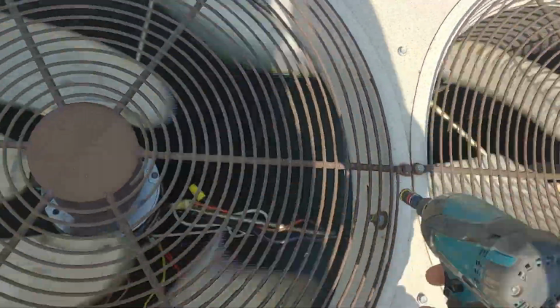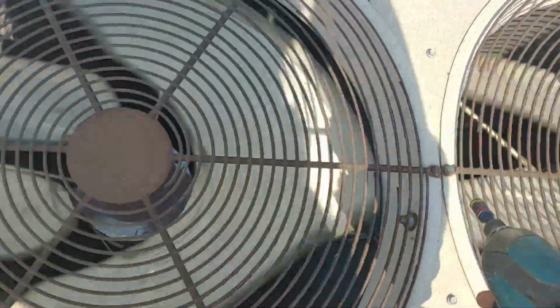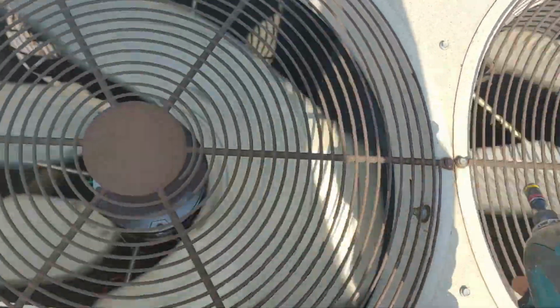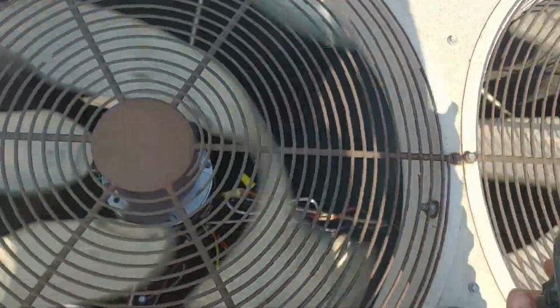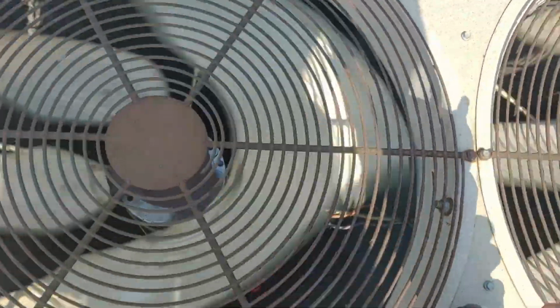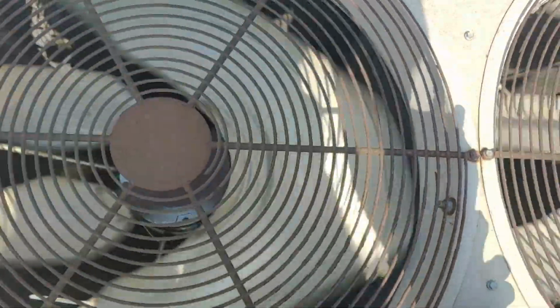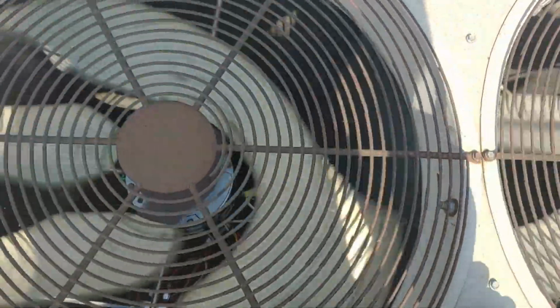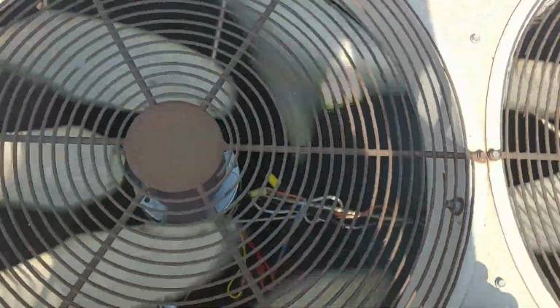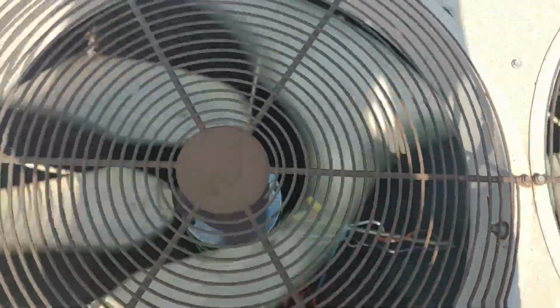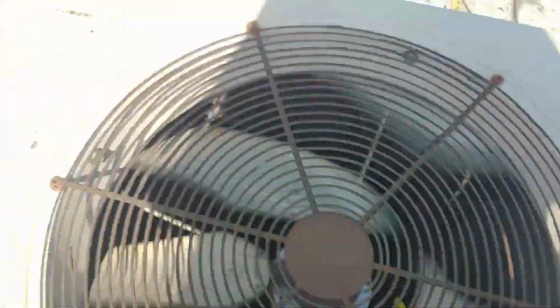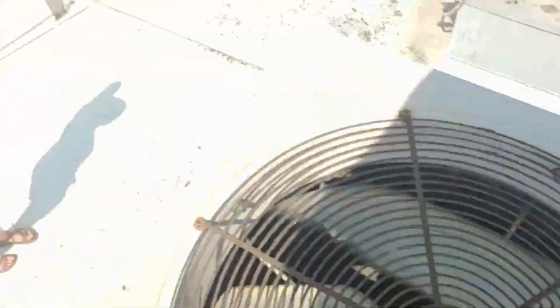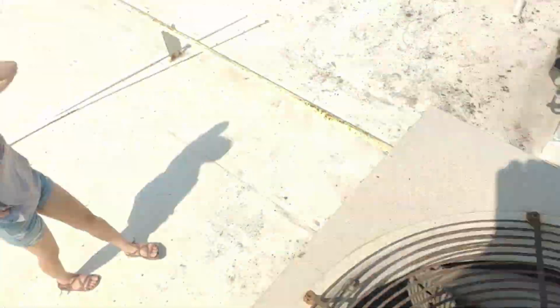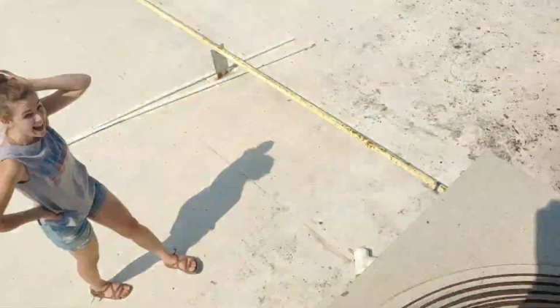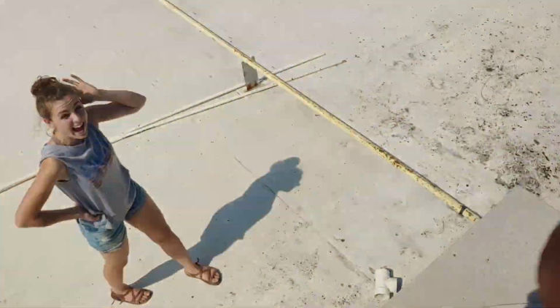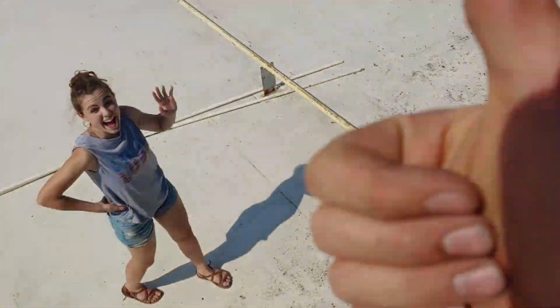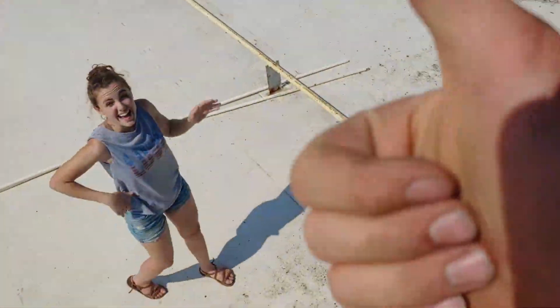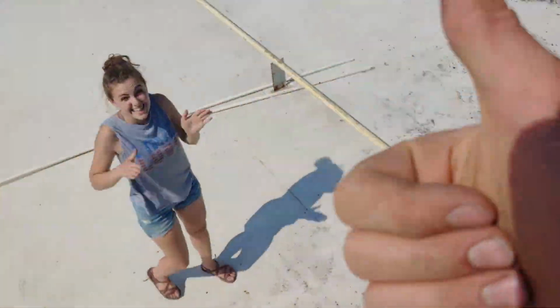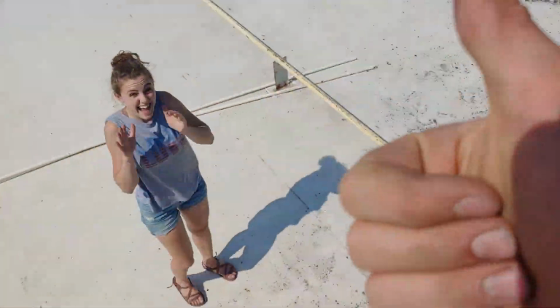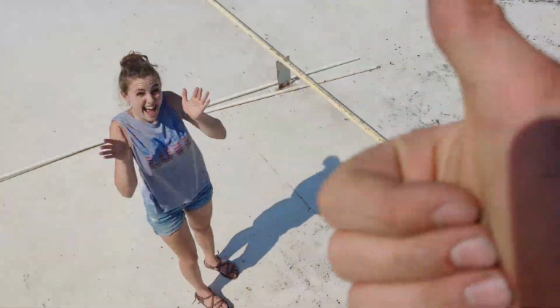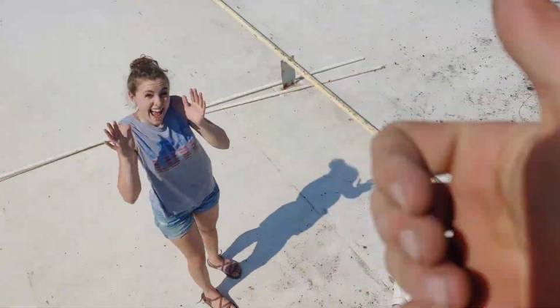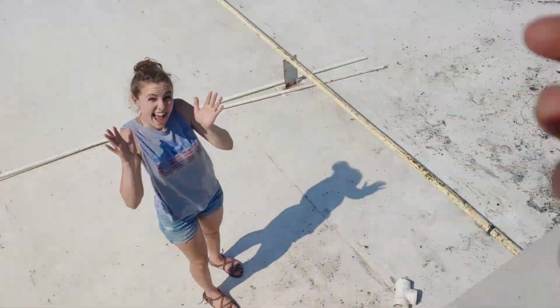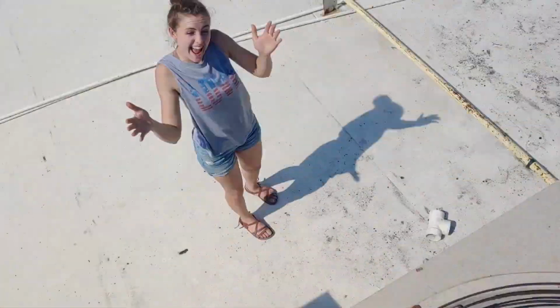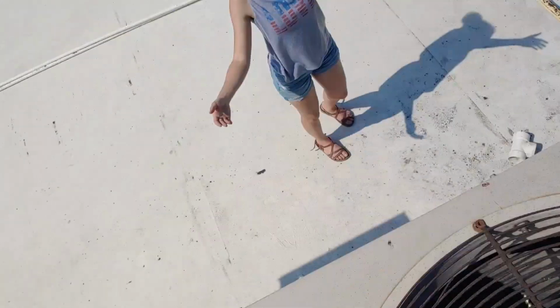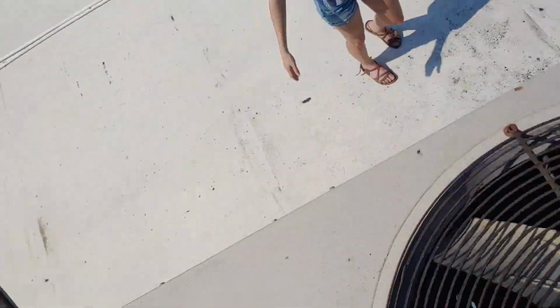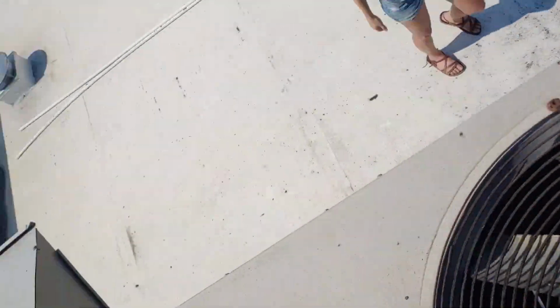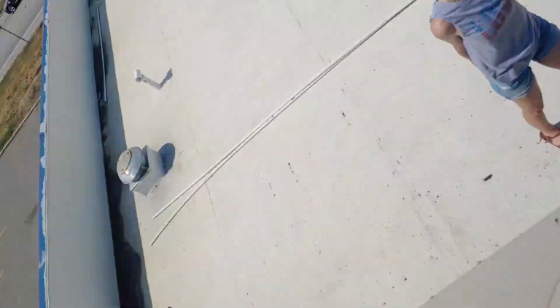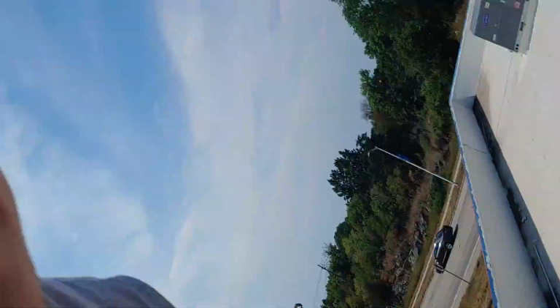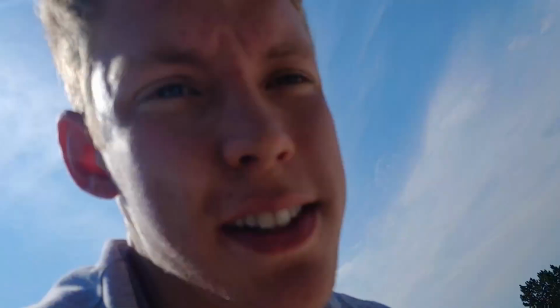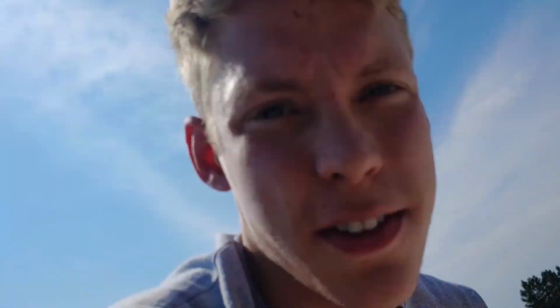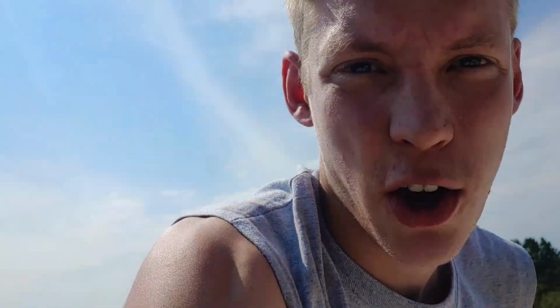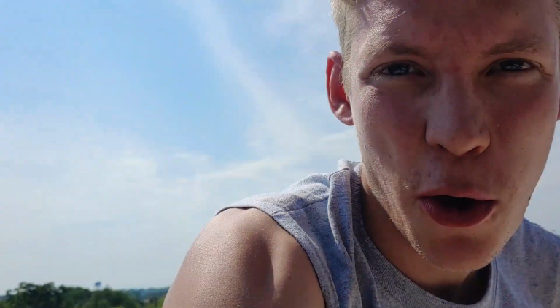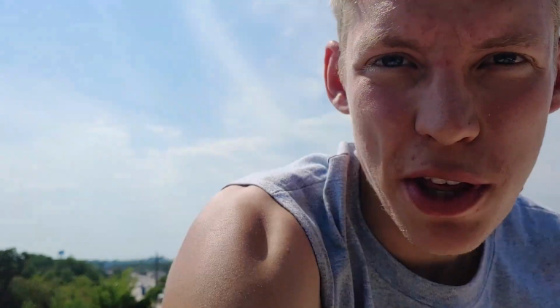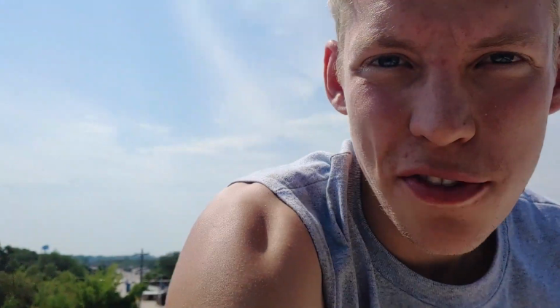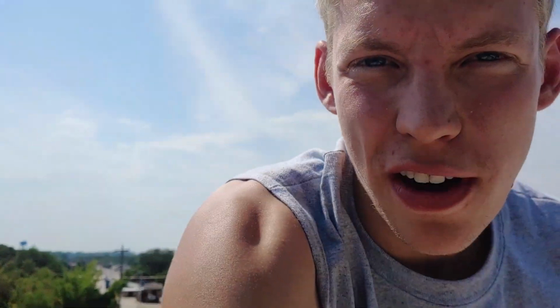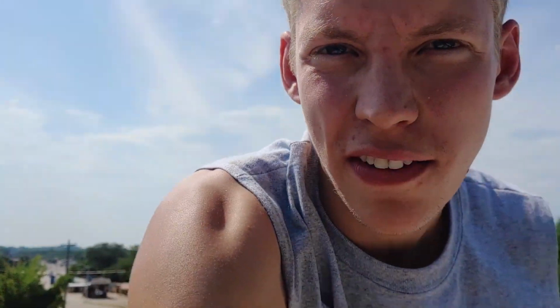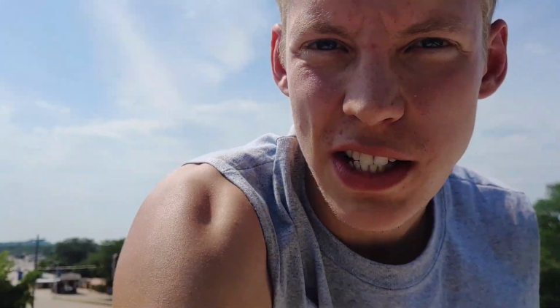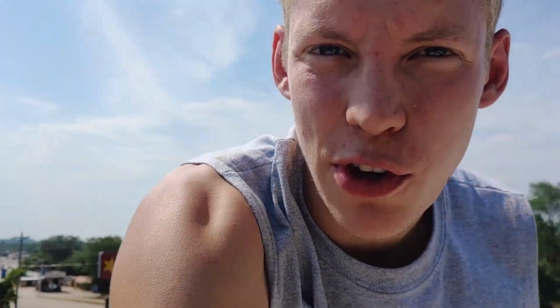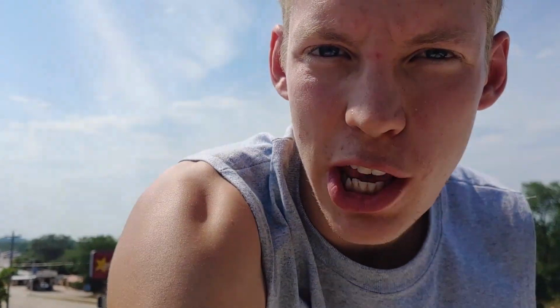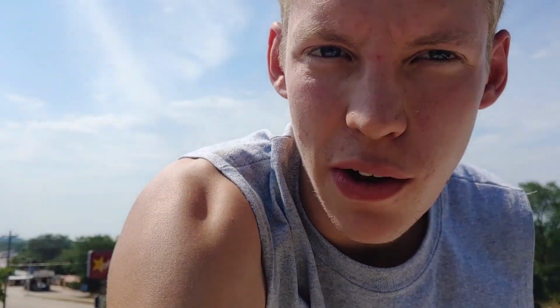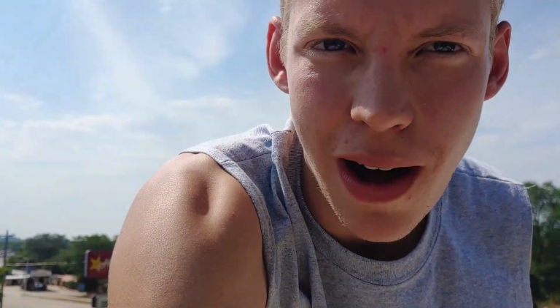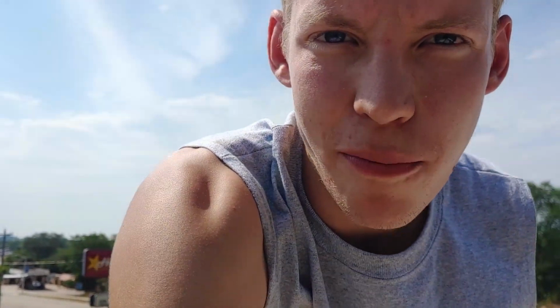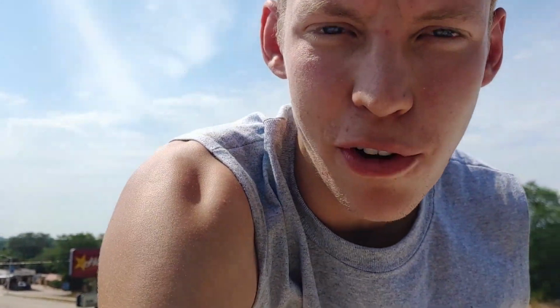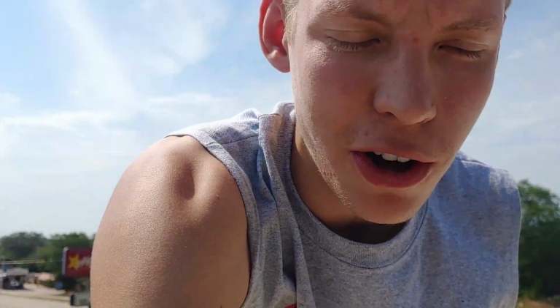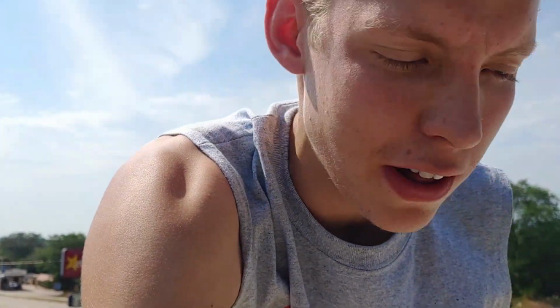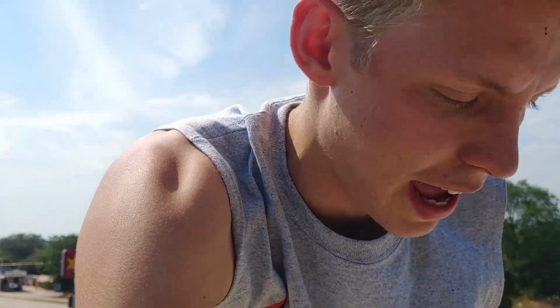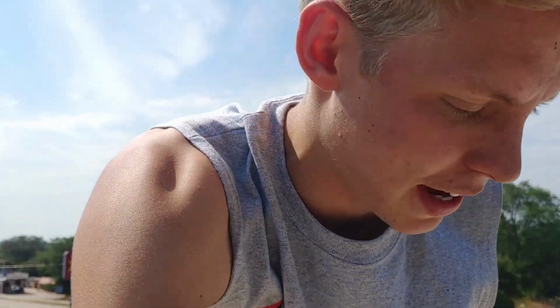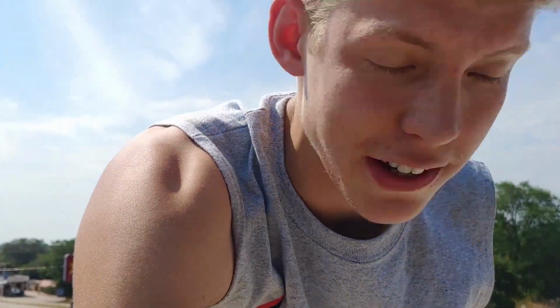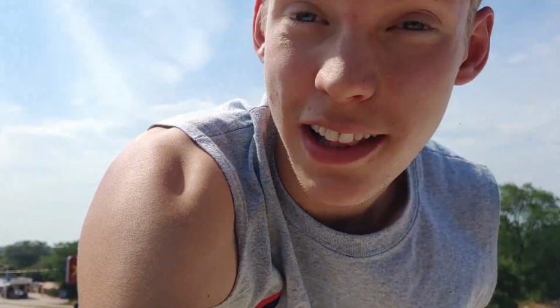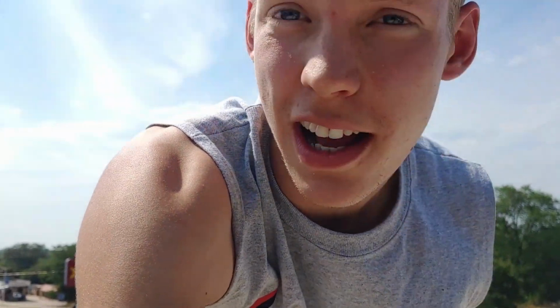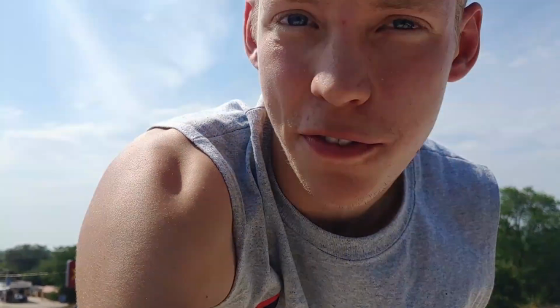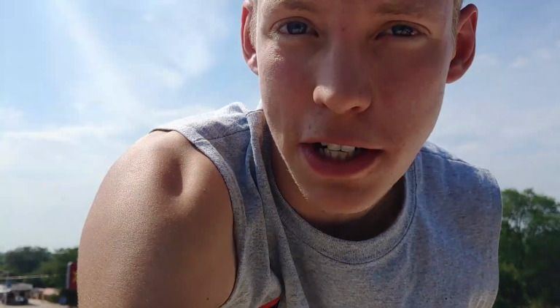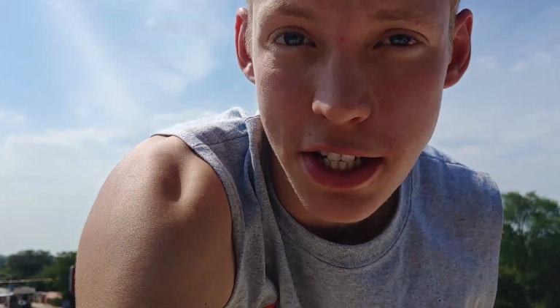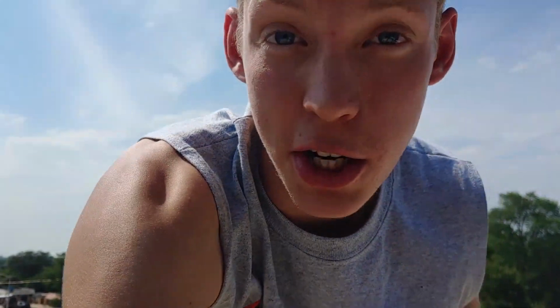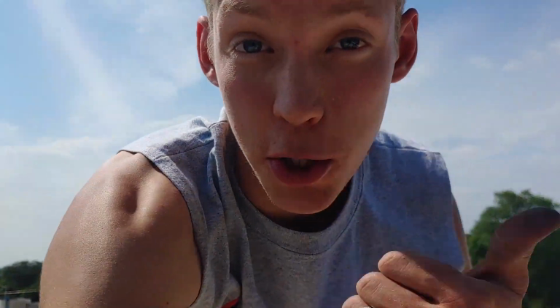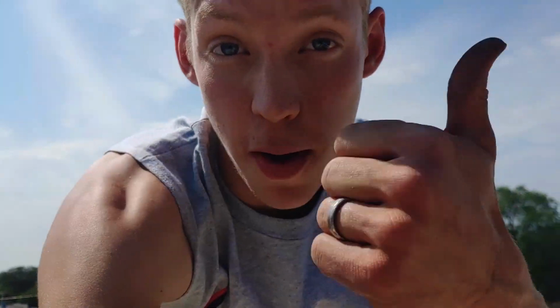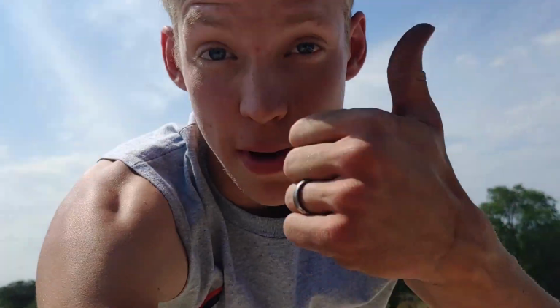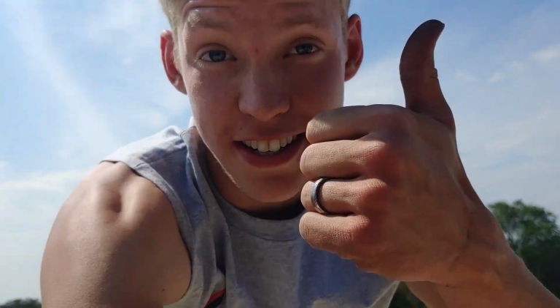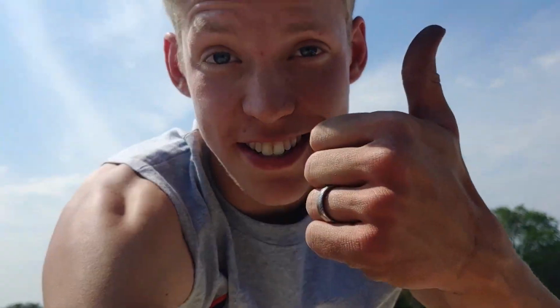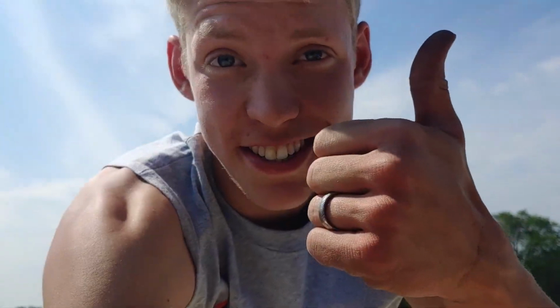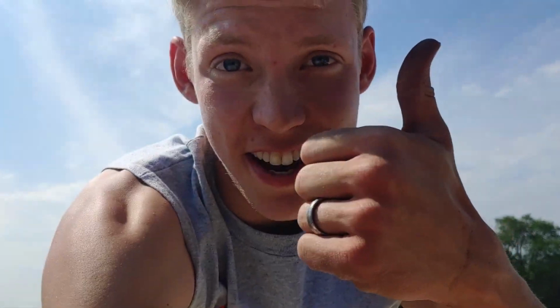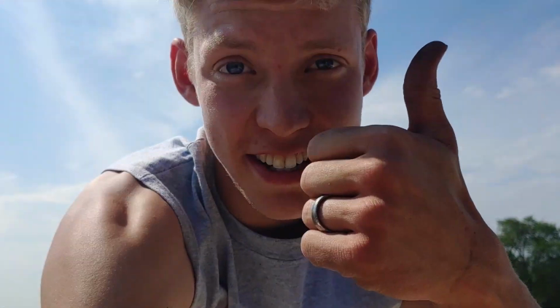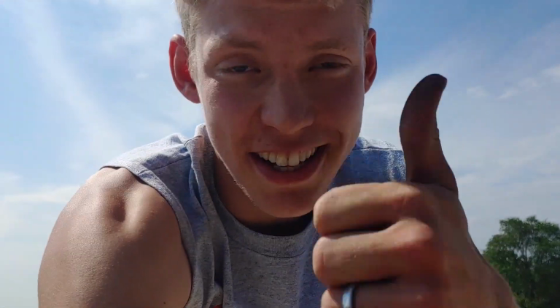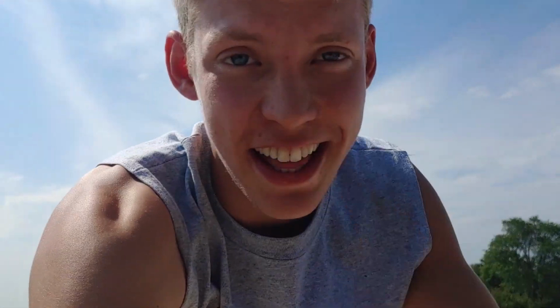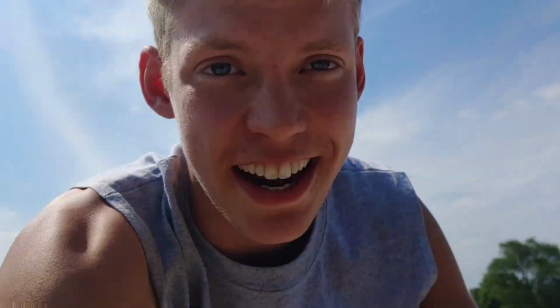Good to go — nice job! Hope that you found this video helpful and good luck fixing your equipment. Talk to you later.